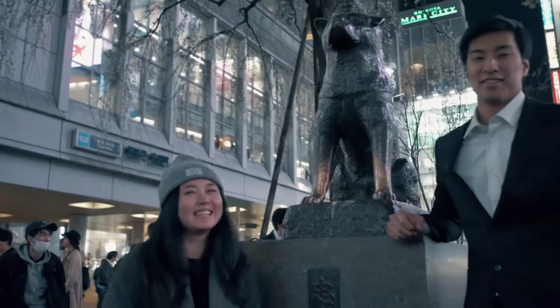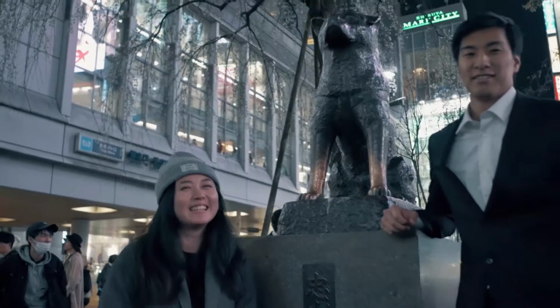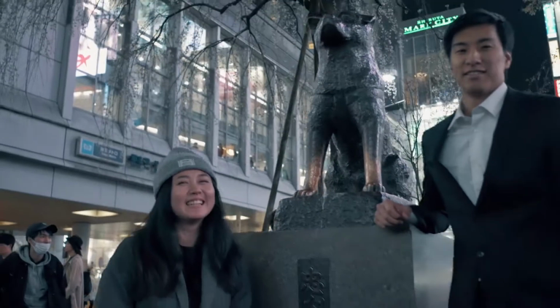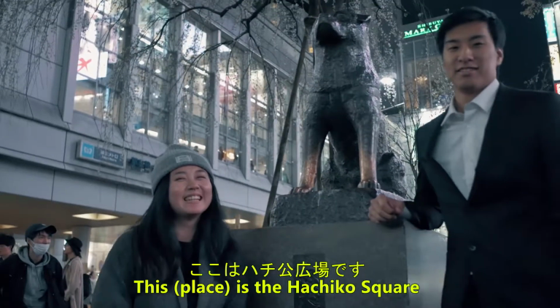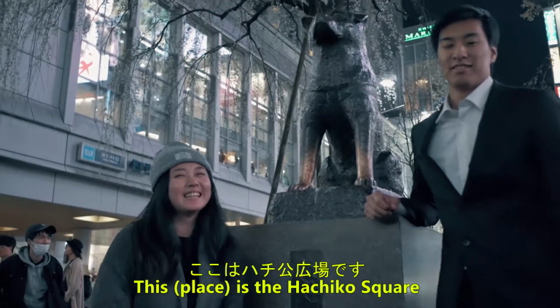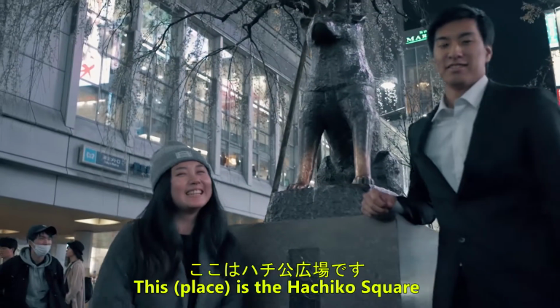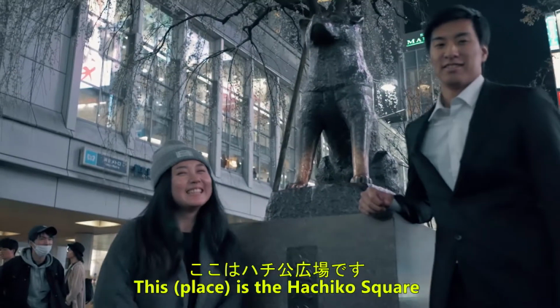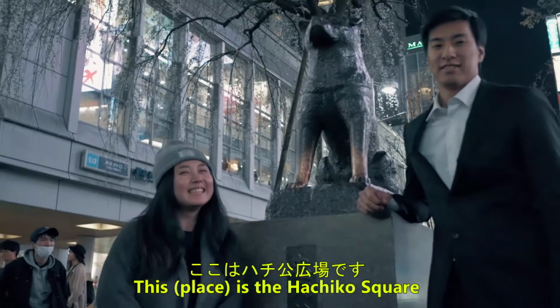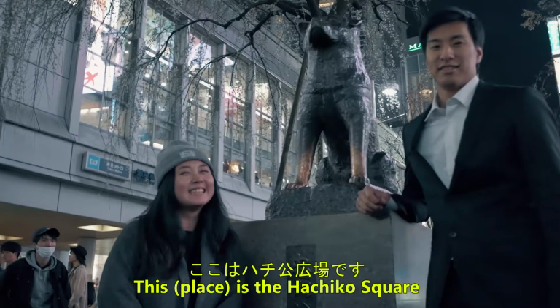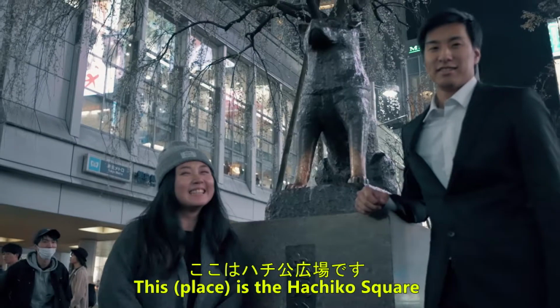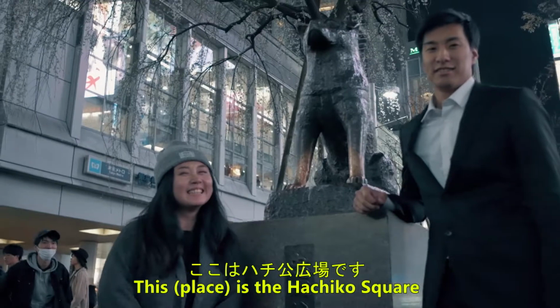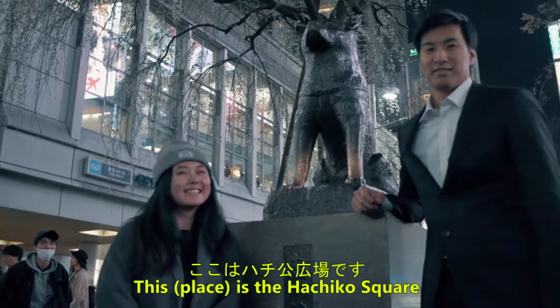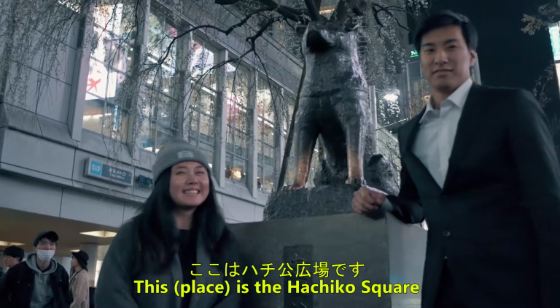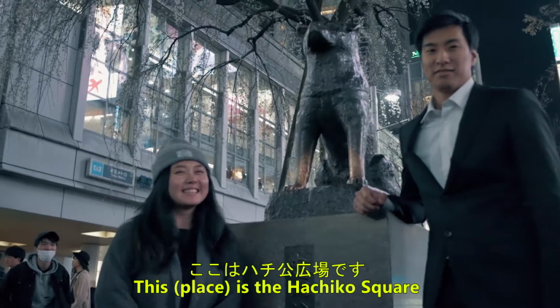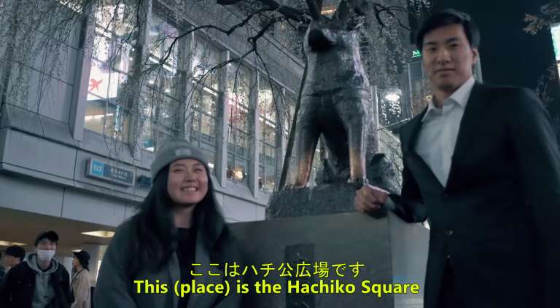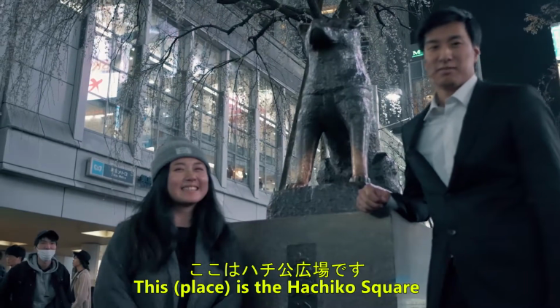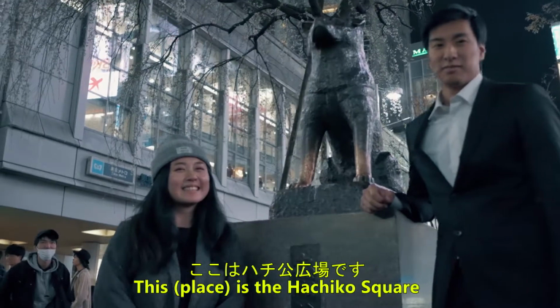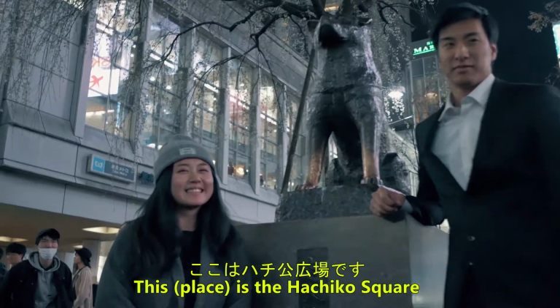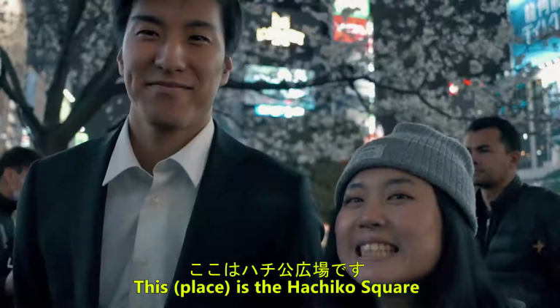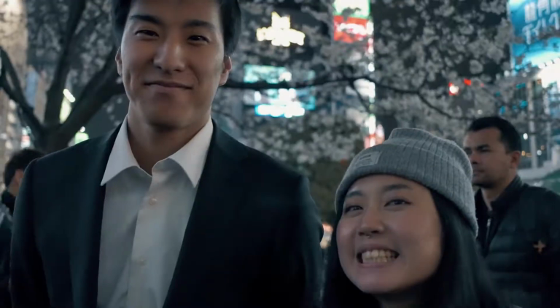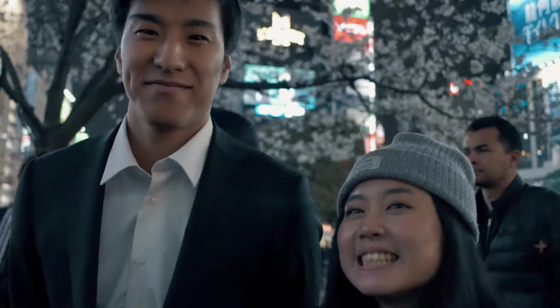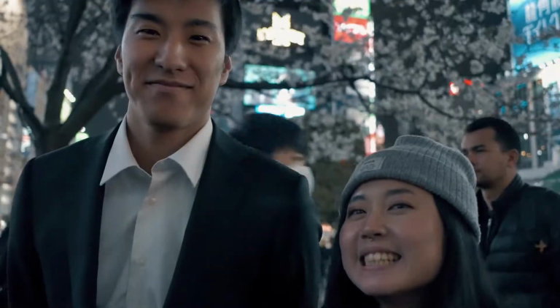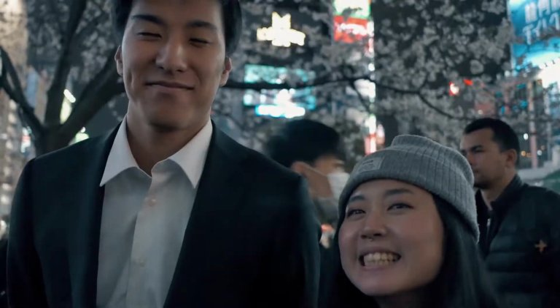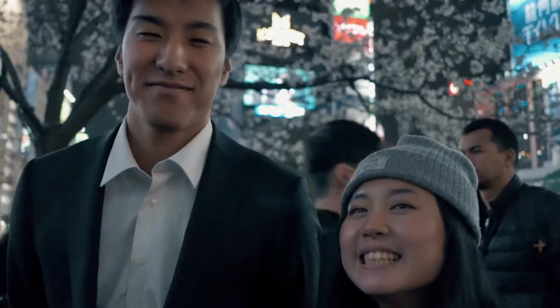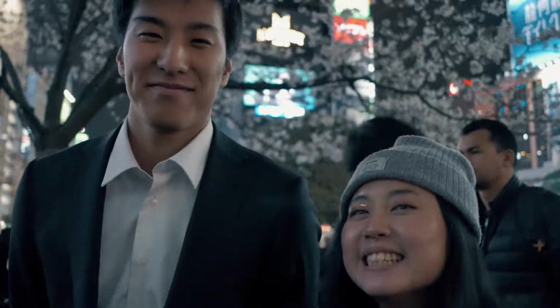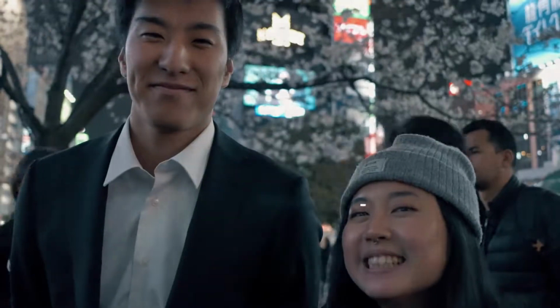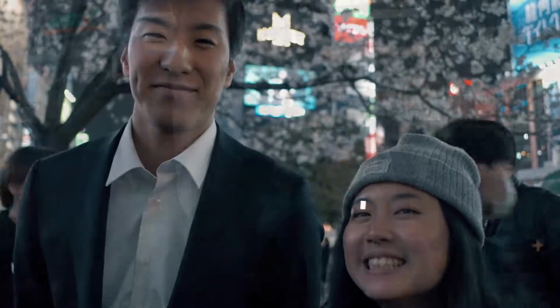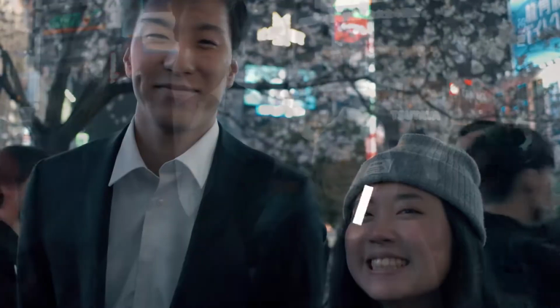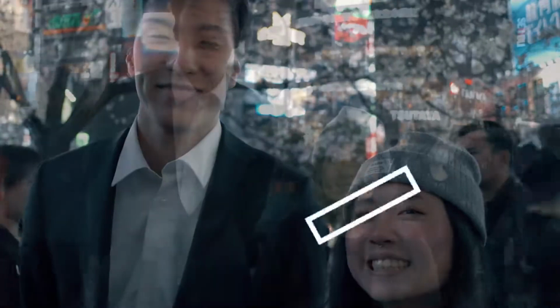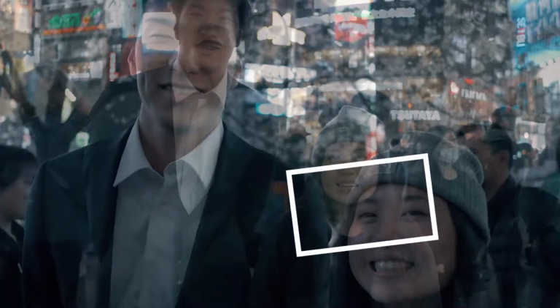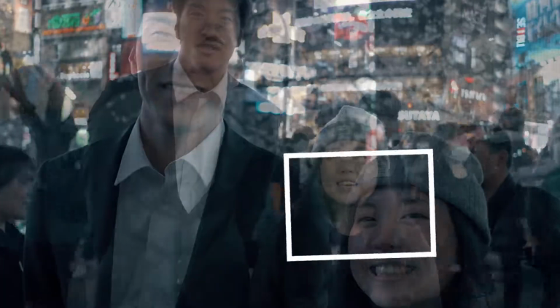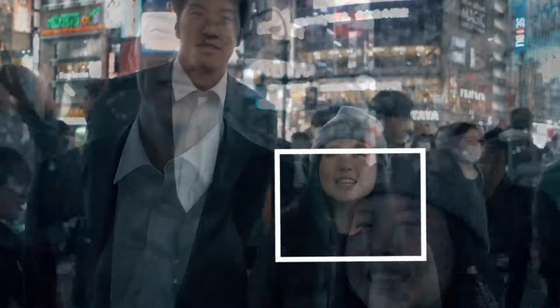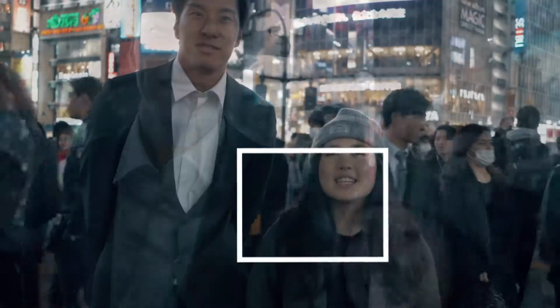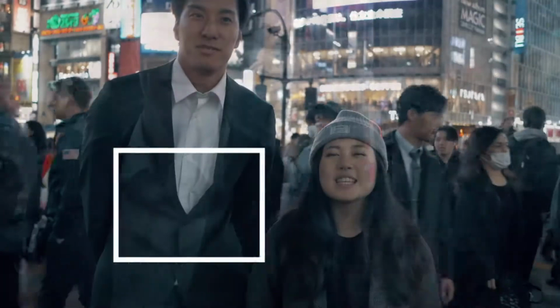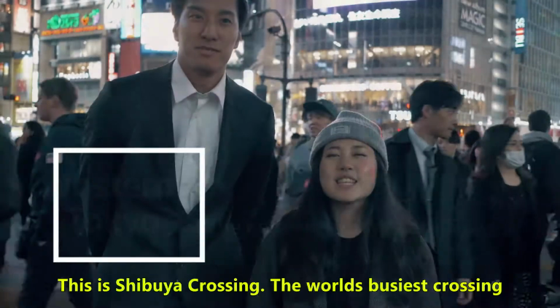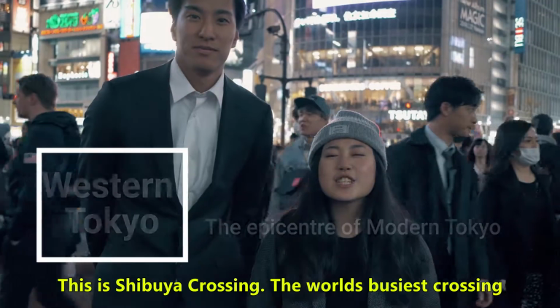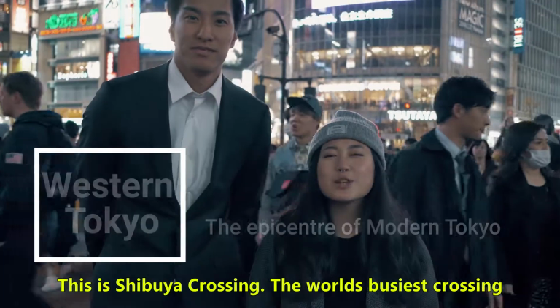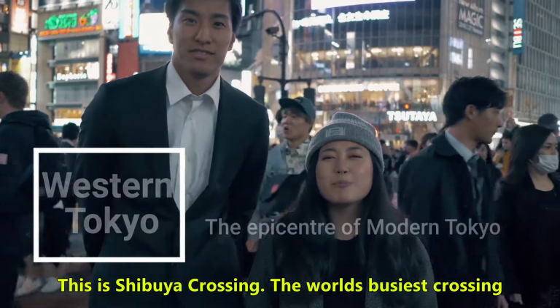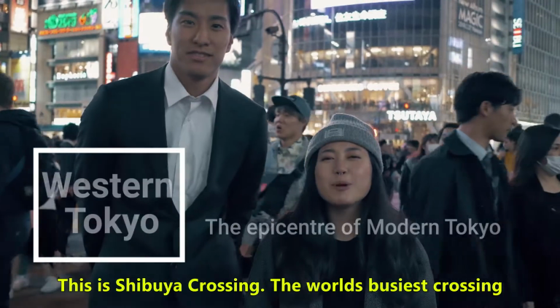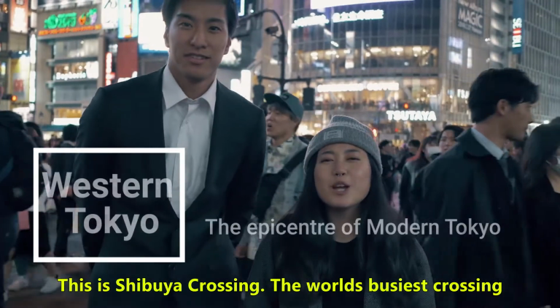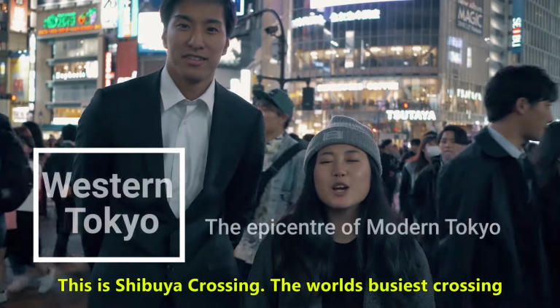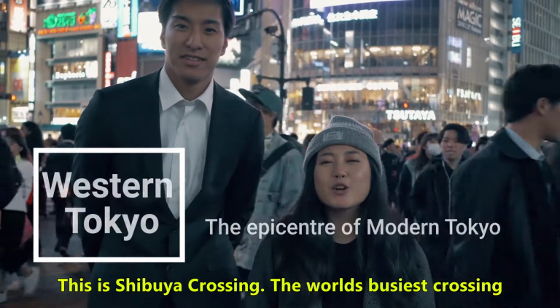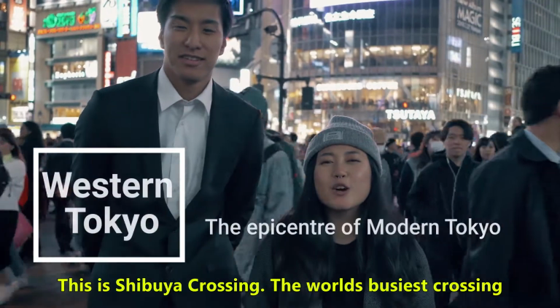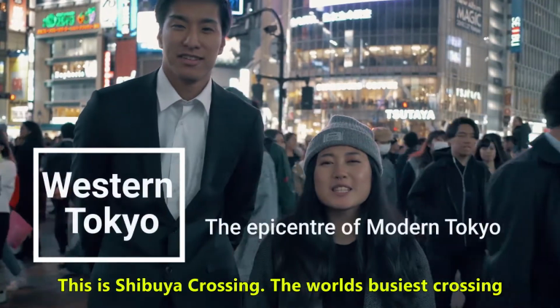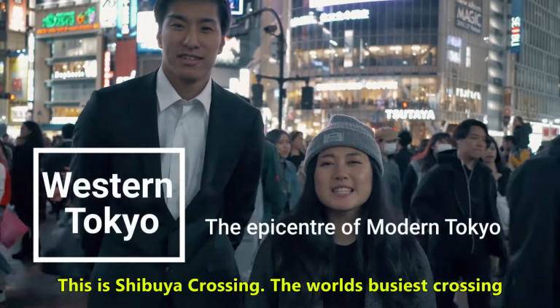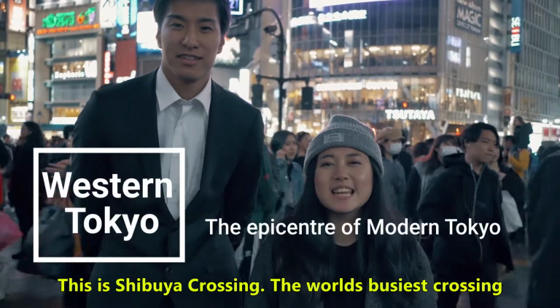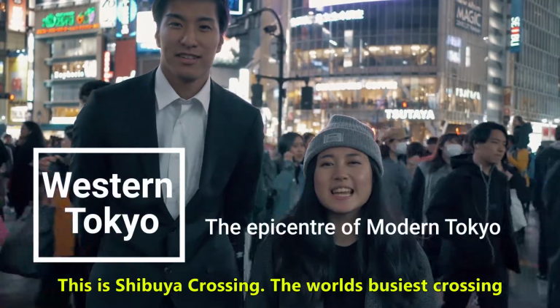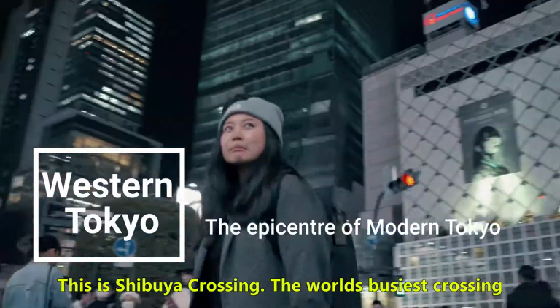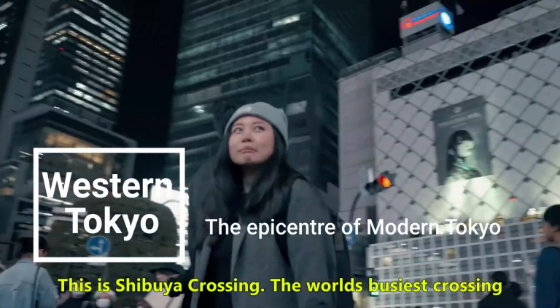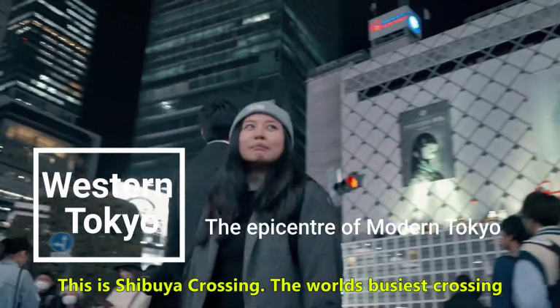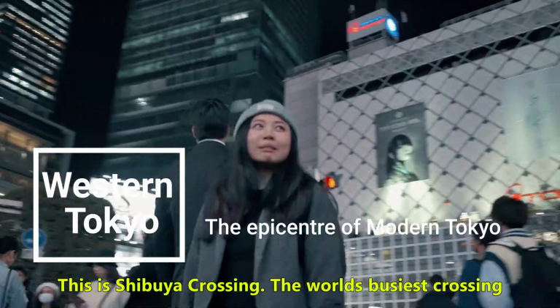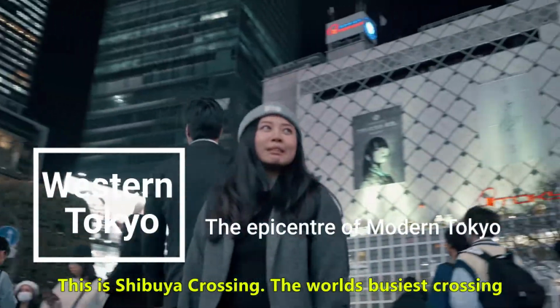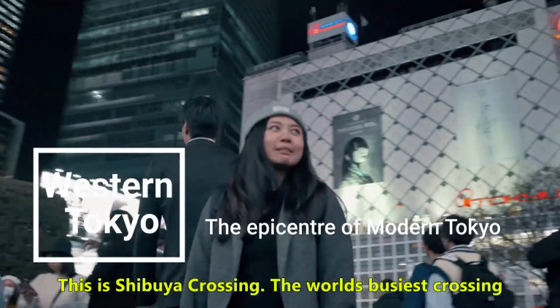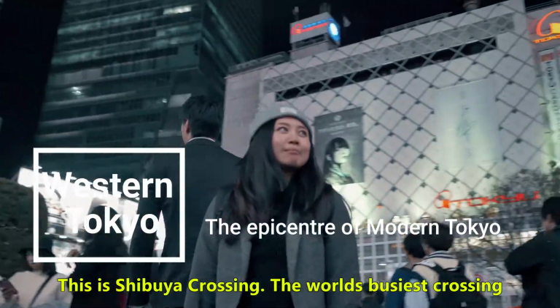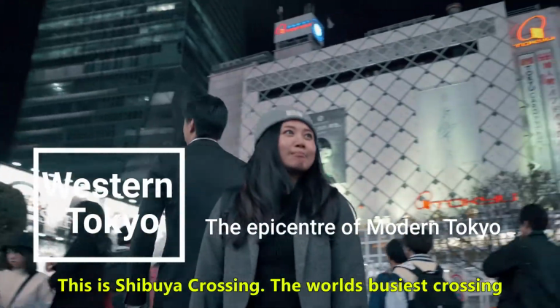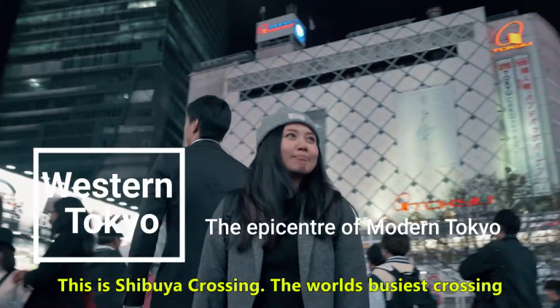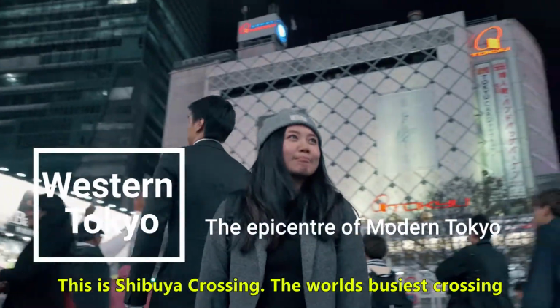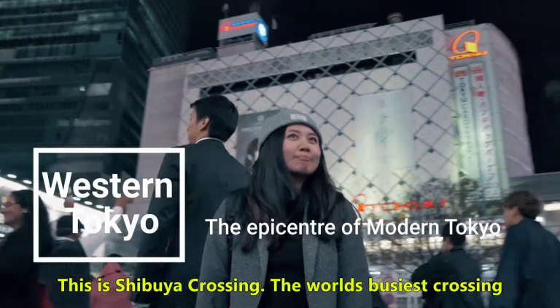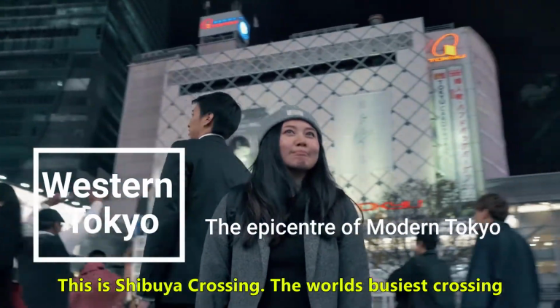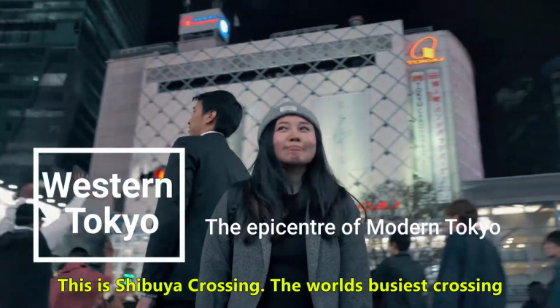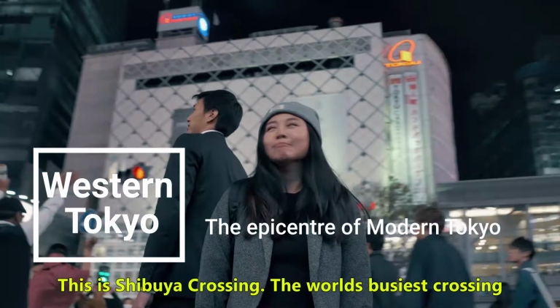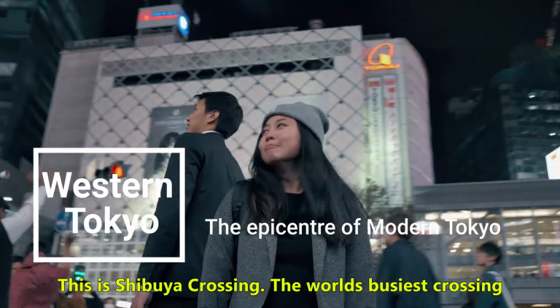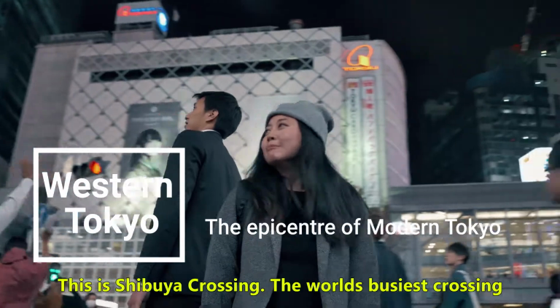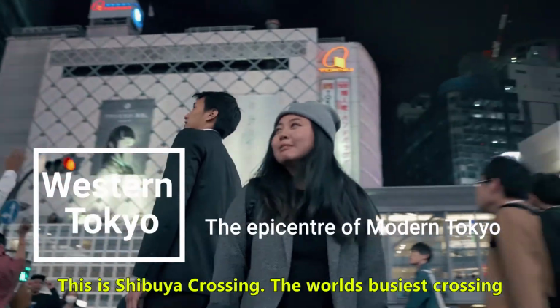This is Hachiko Square. This is Shibuya Crossing, the world's busiest crossing.